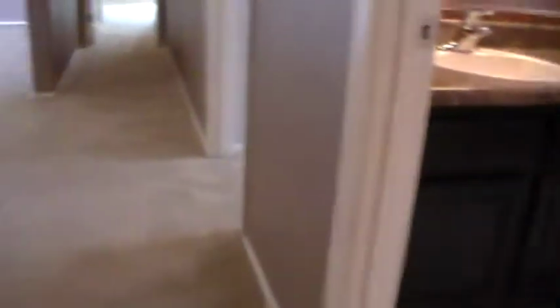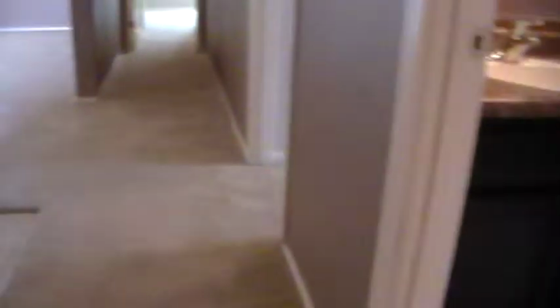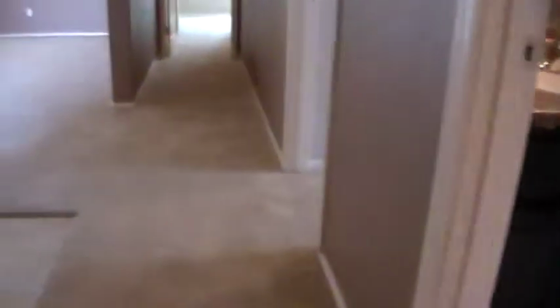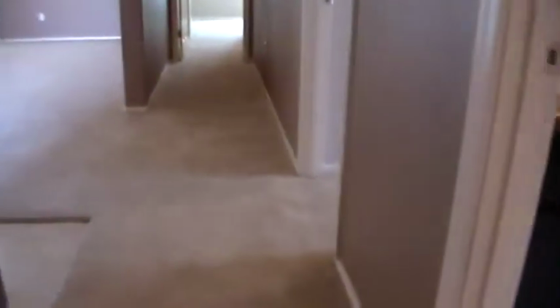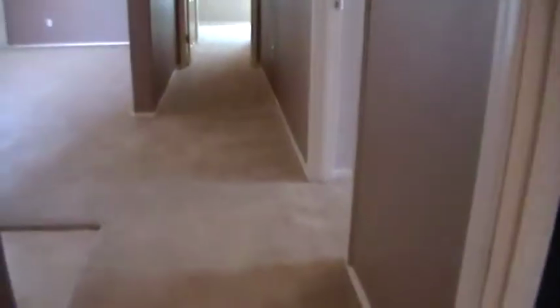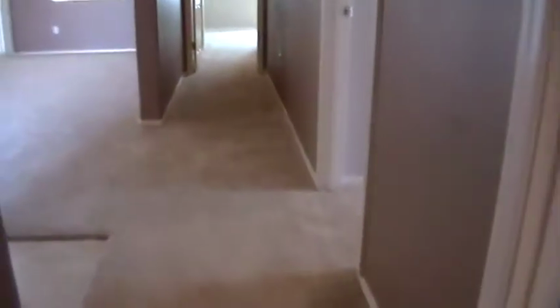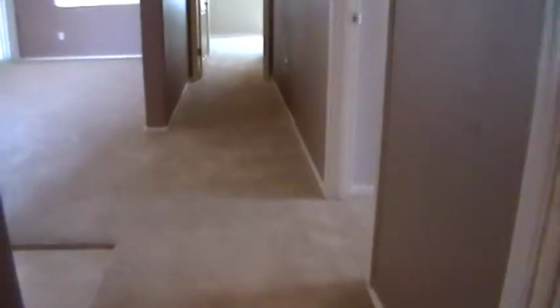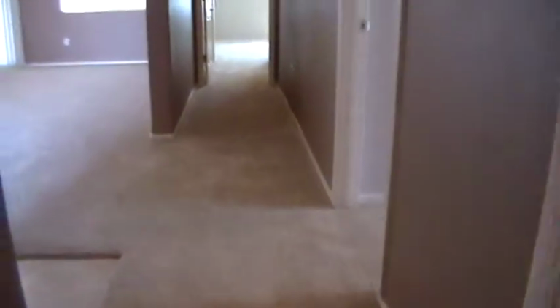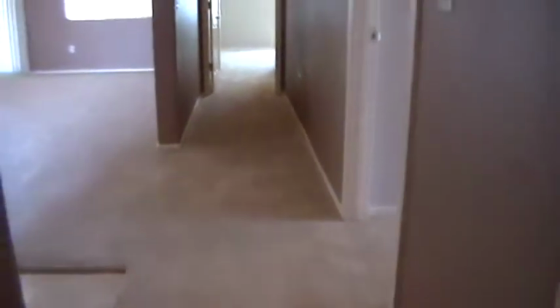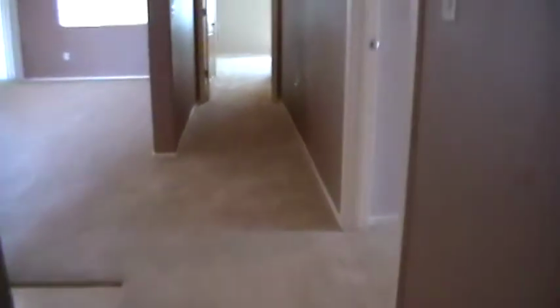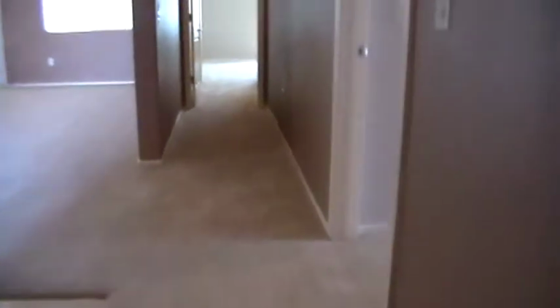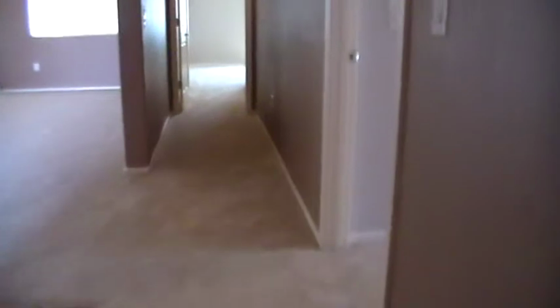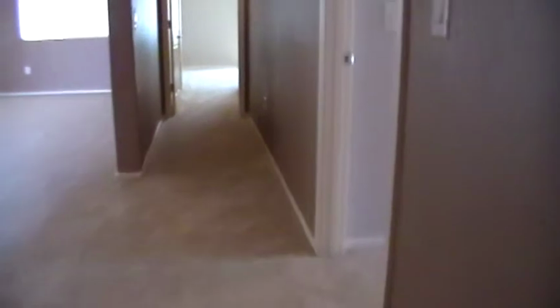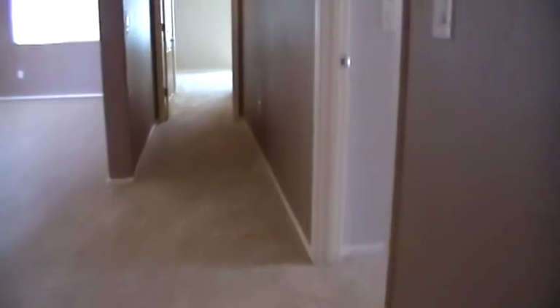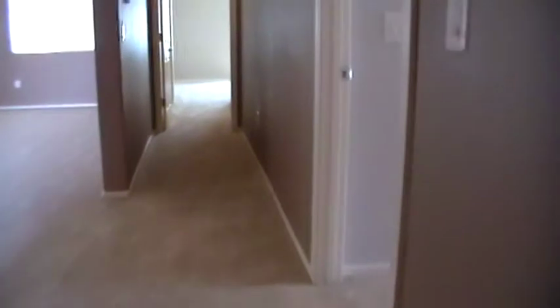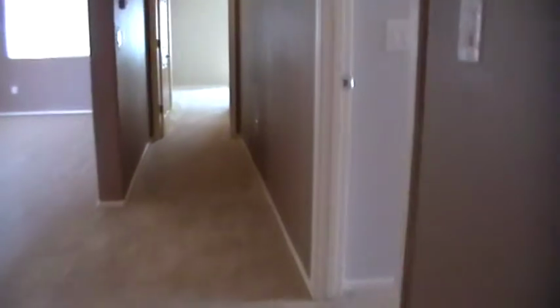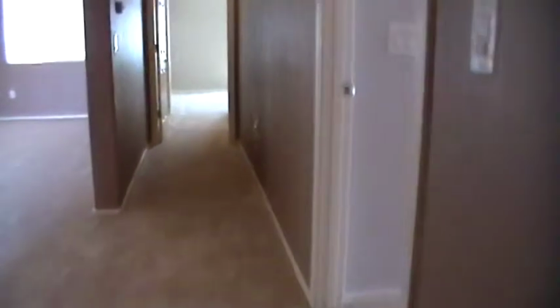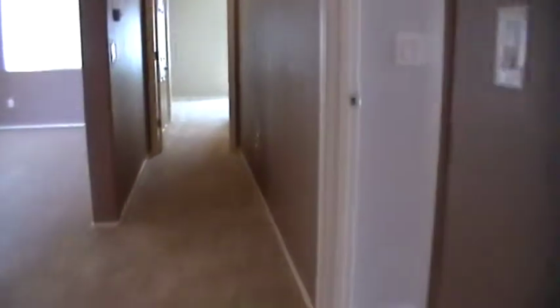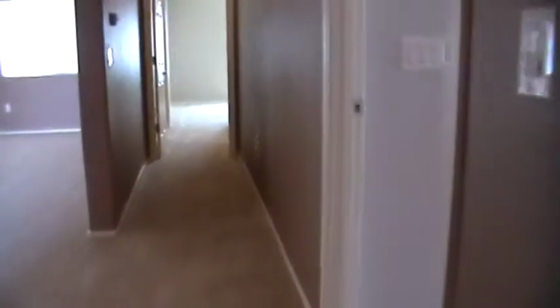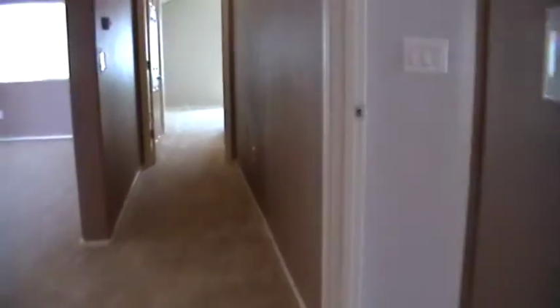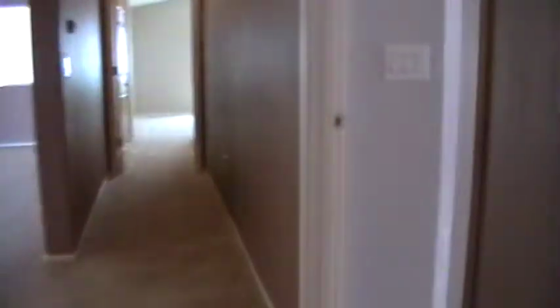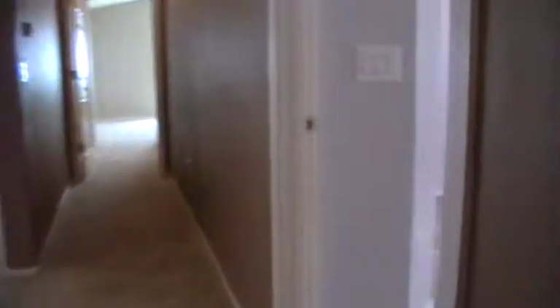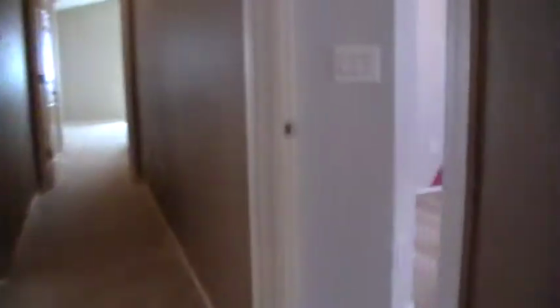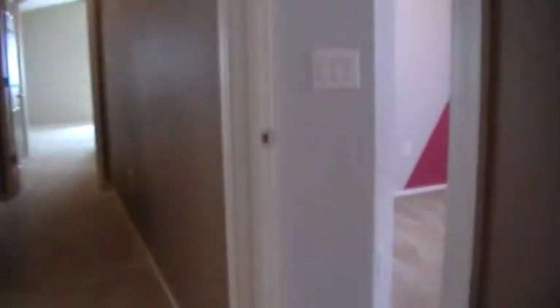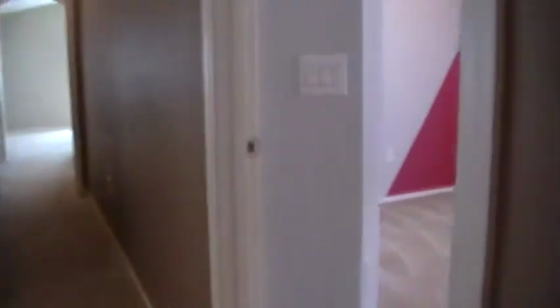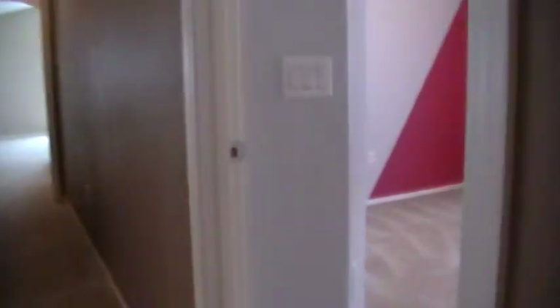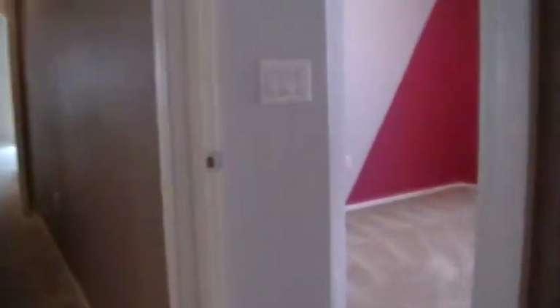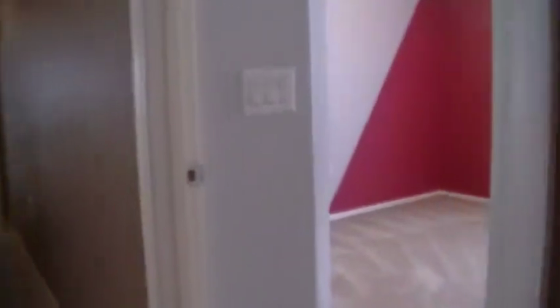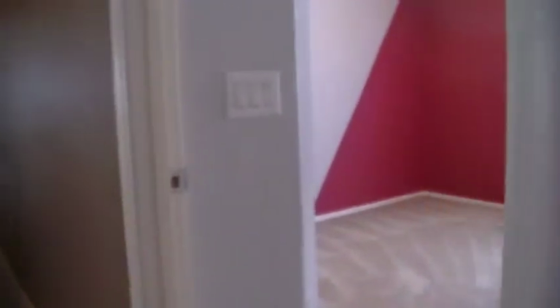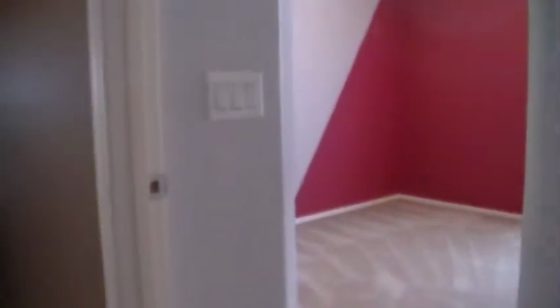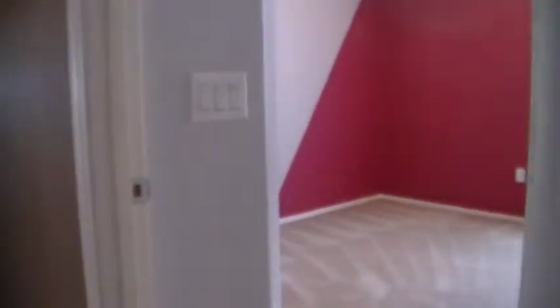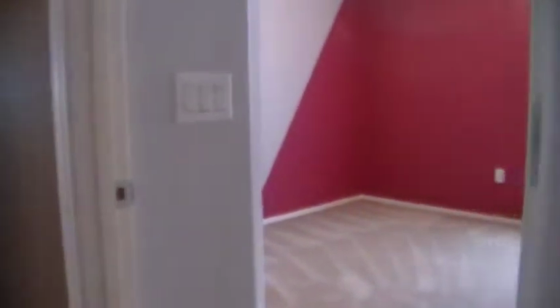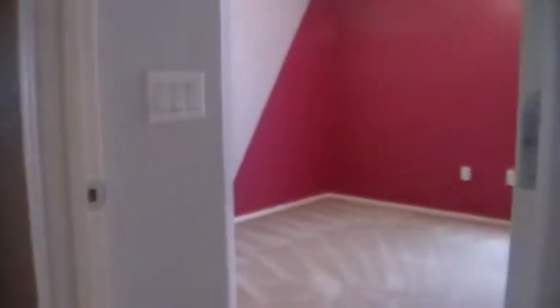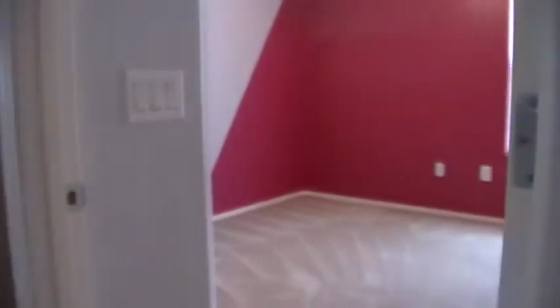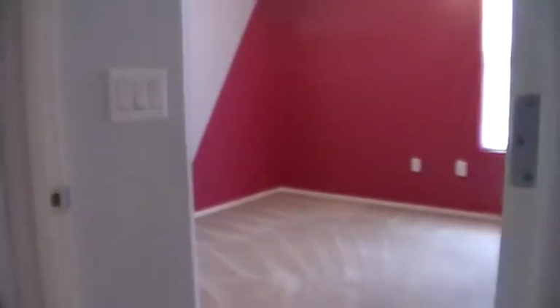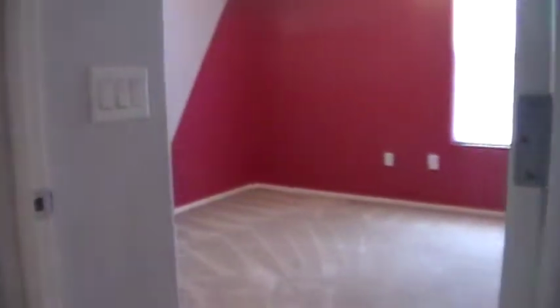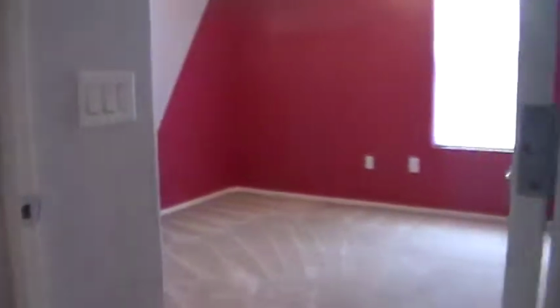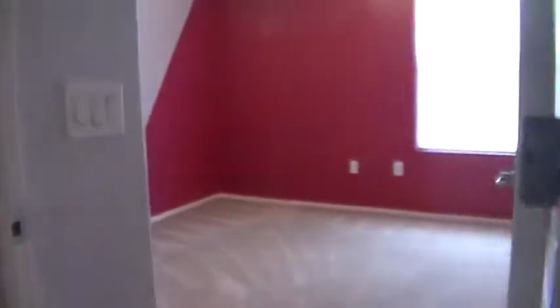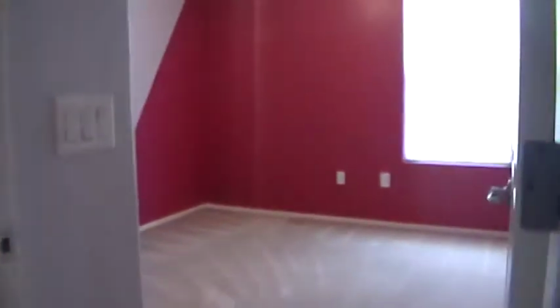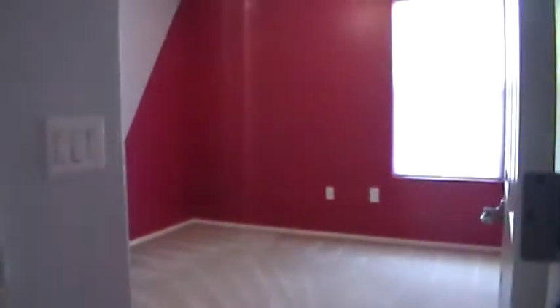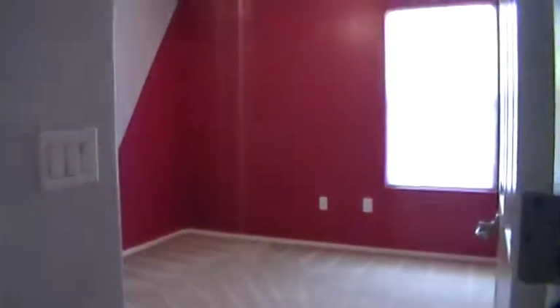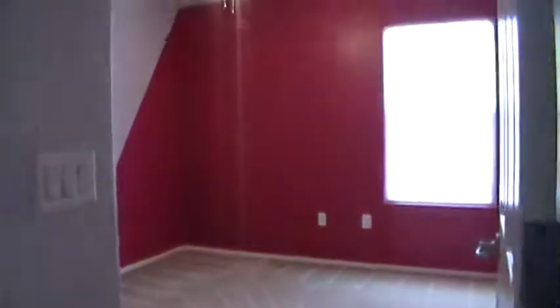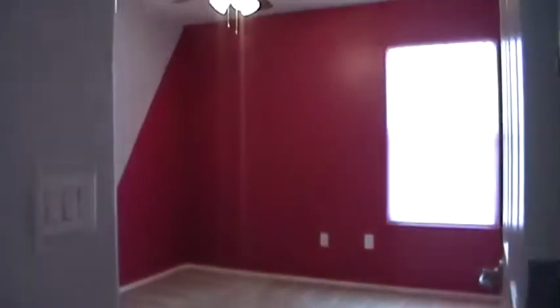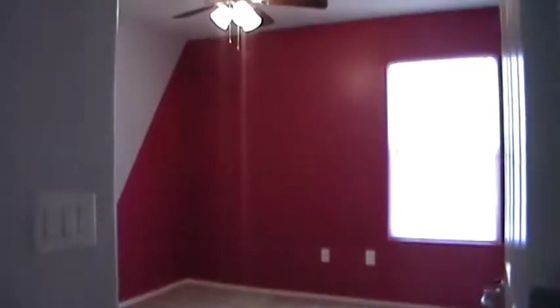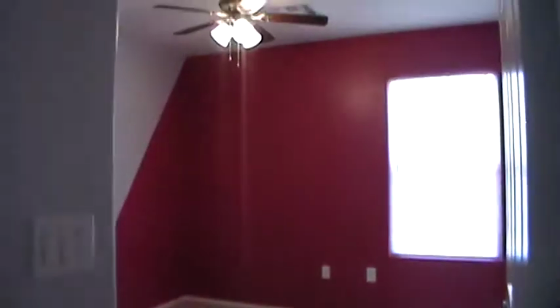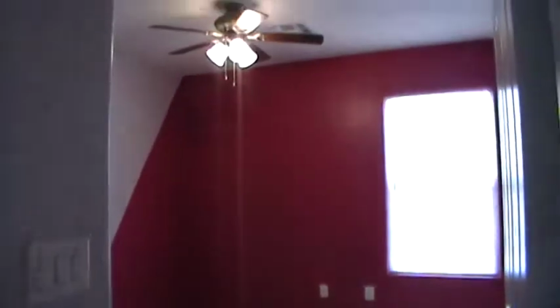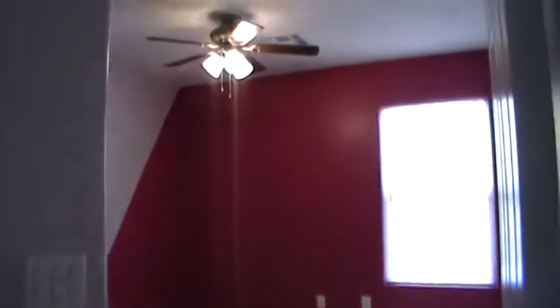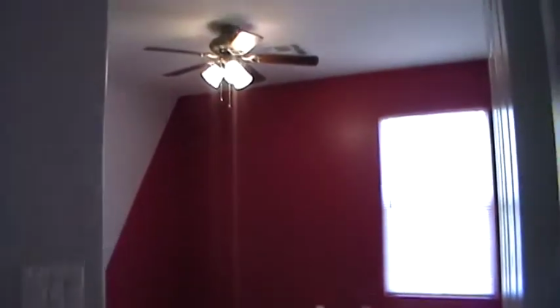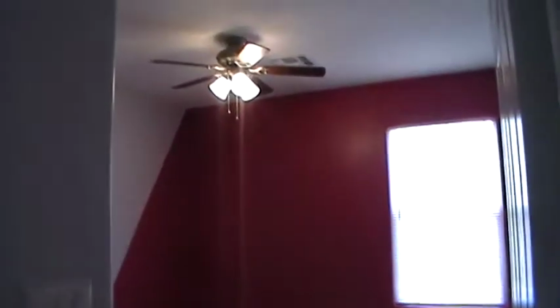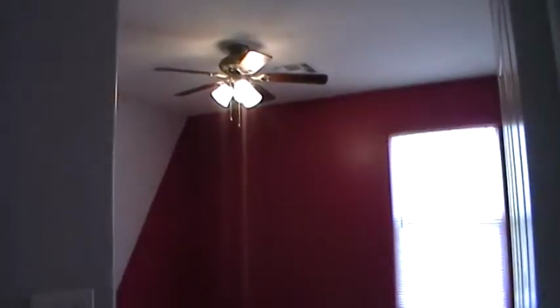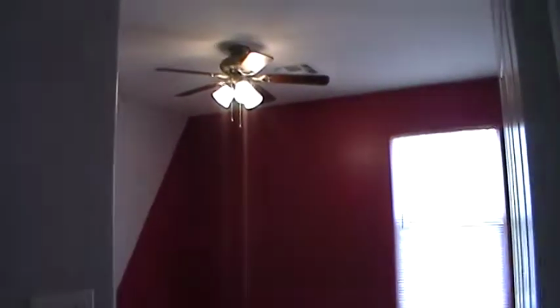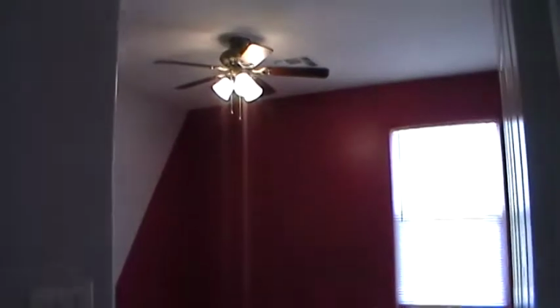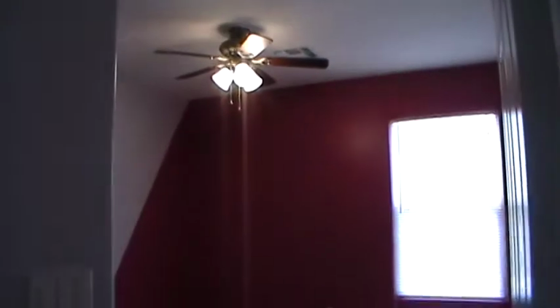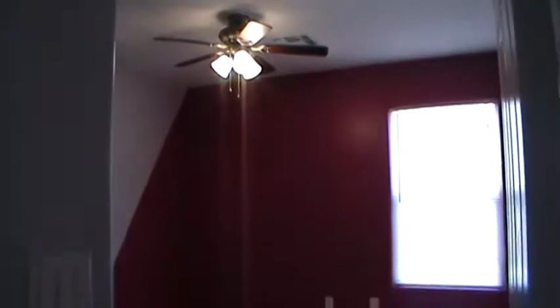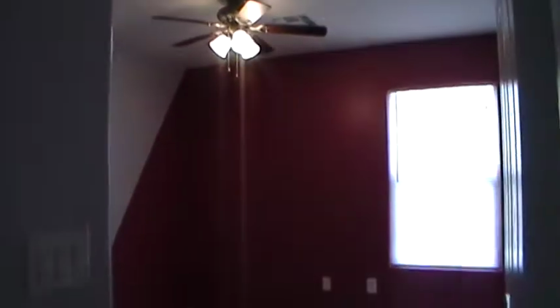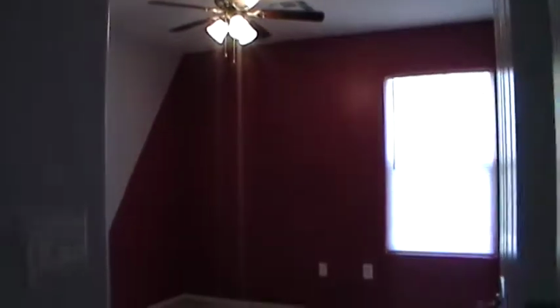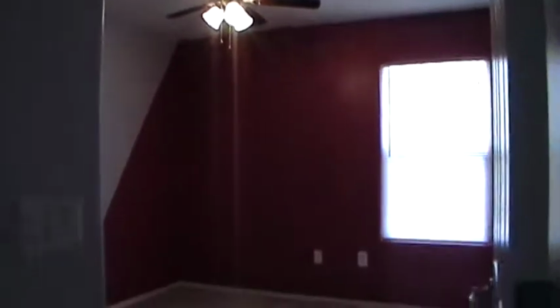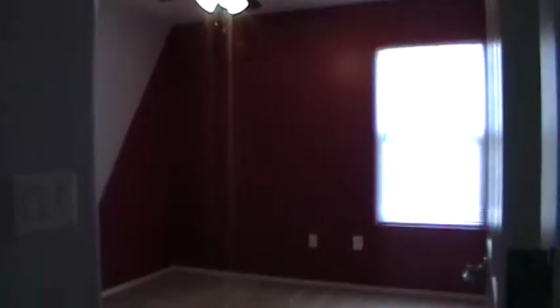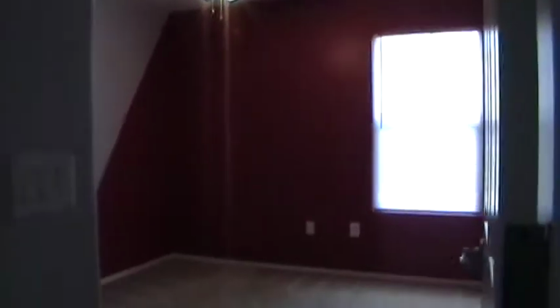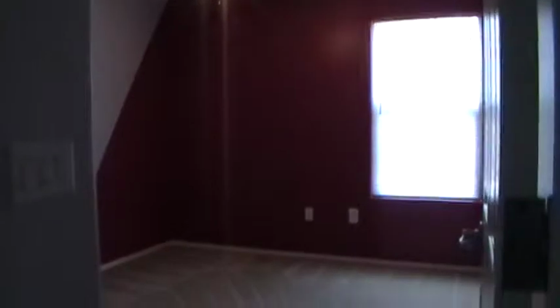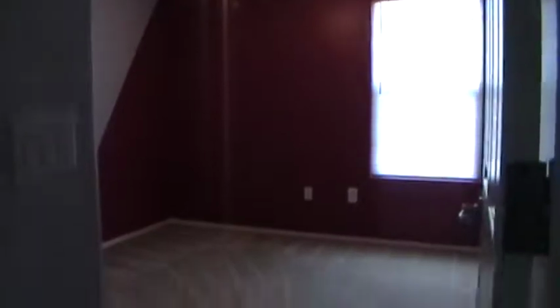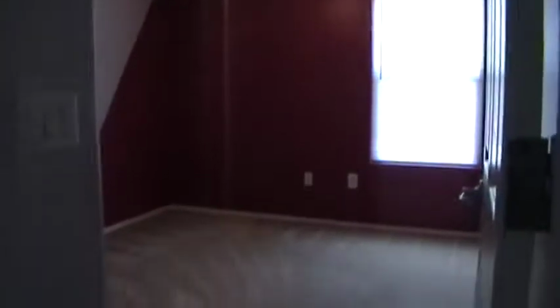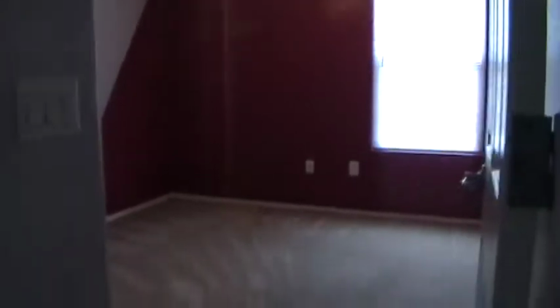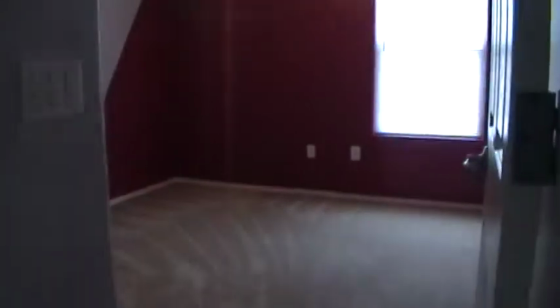Continuing down the little hallway here into the next bedroom — carpet and ceiling fan.